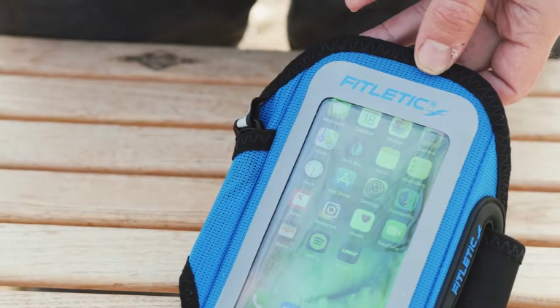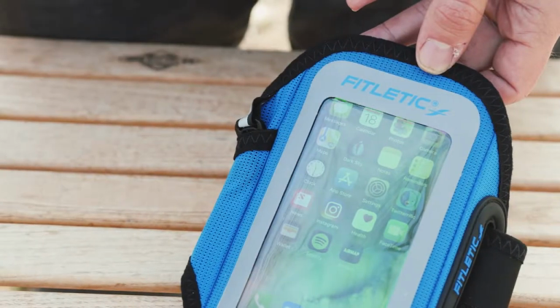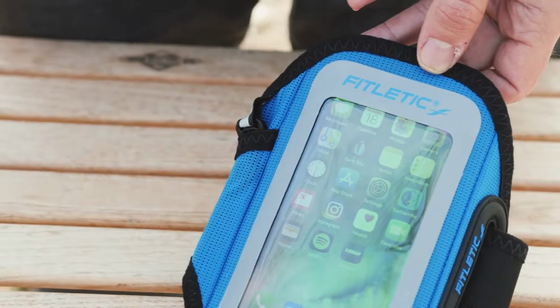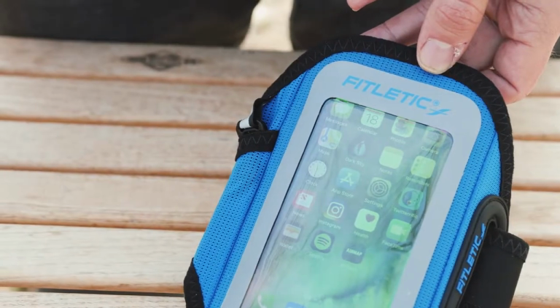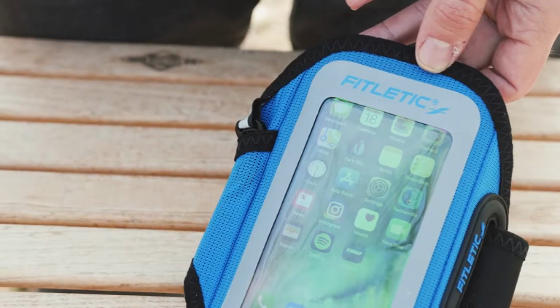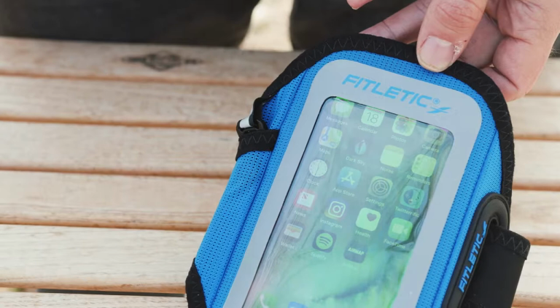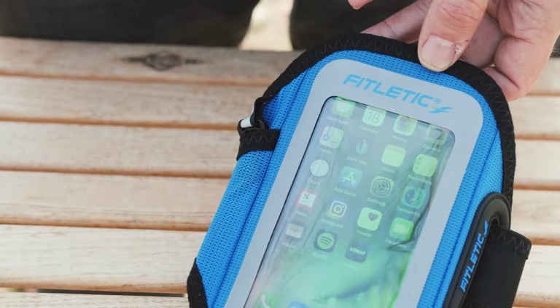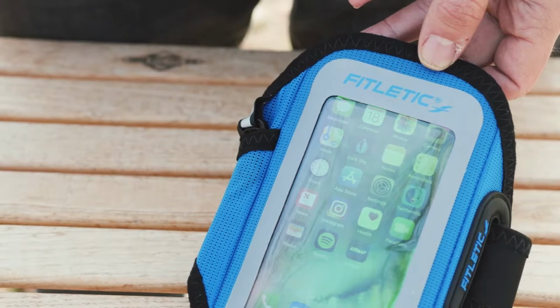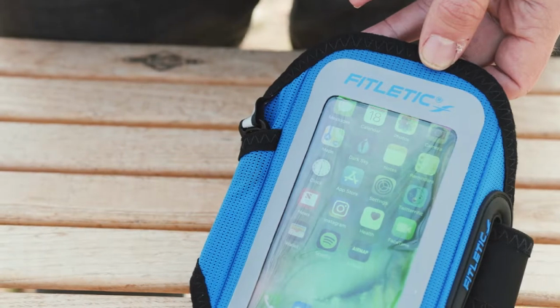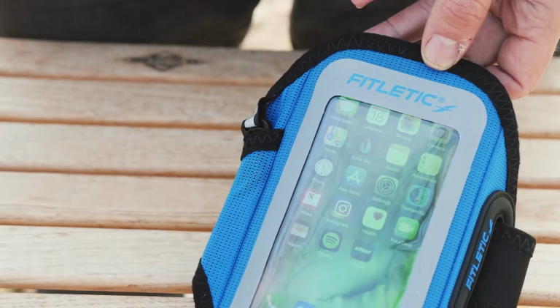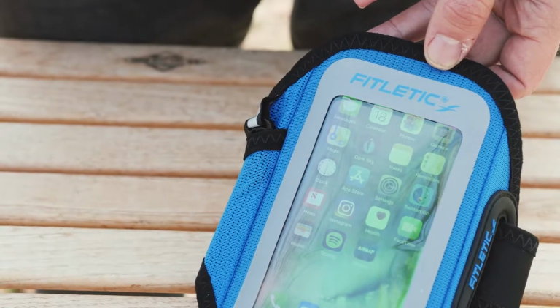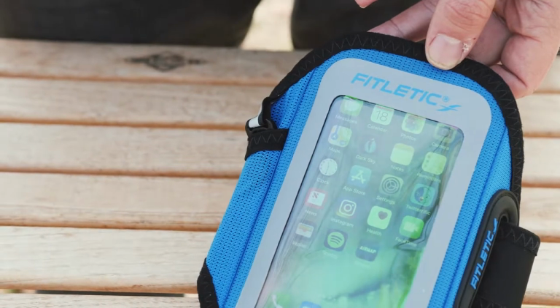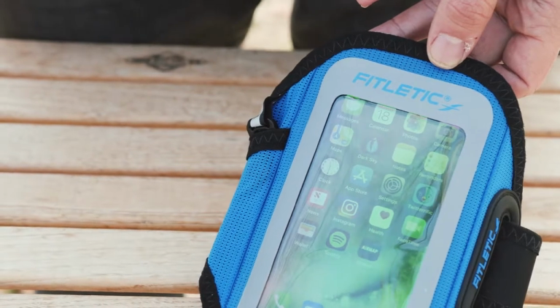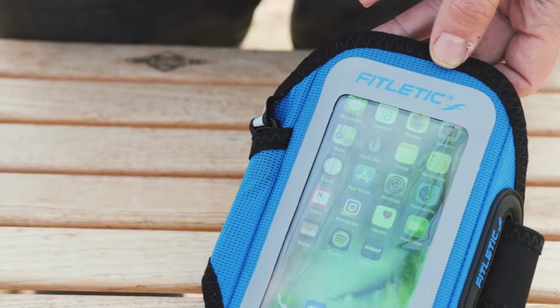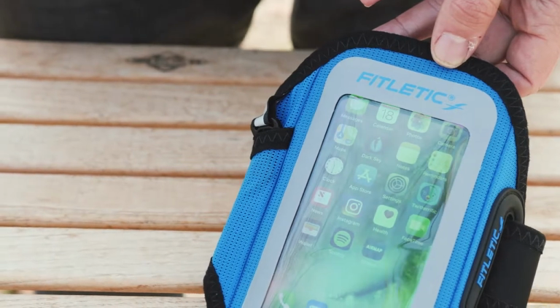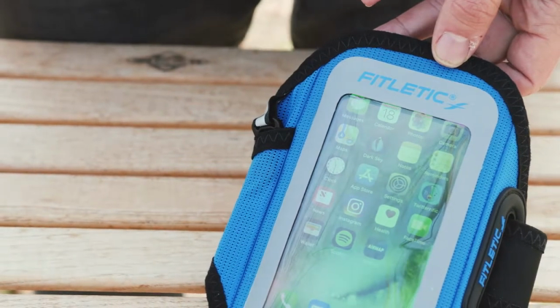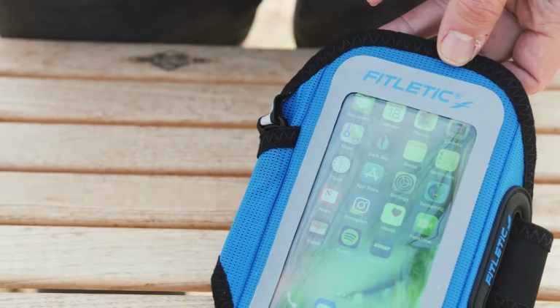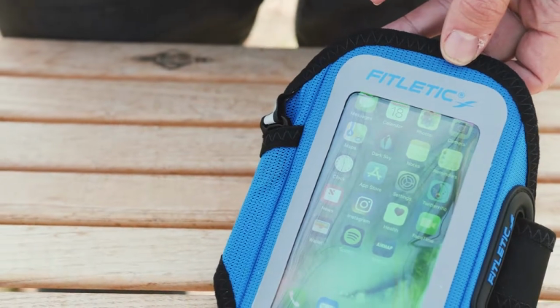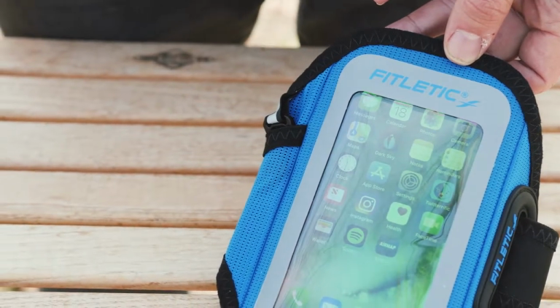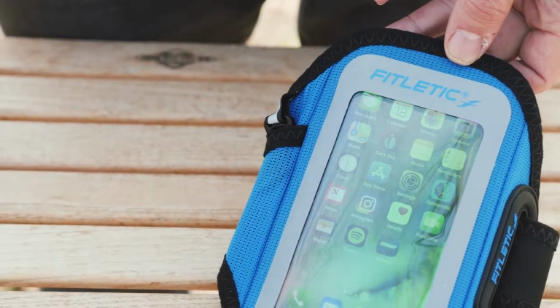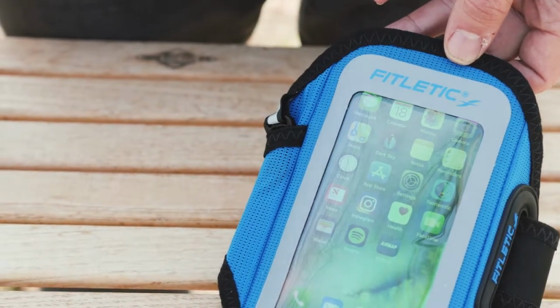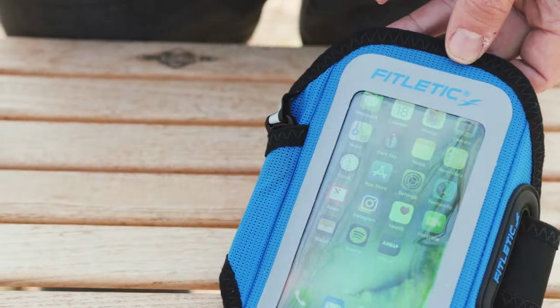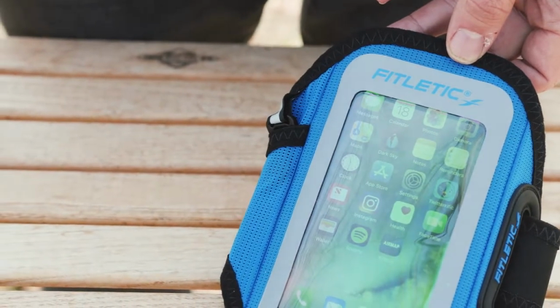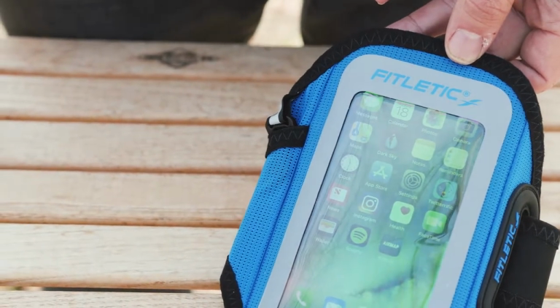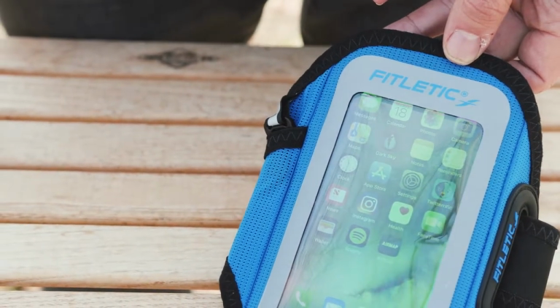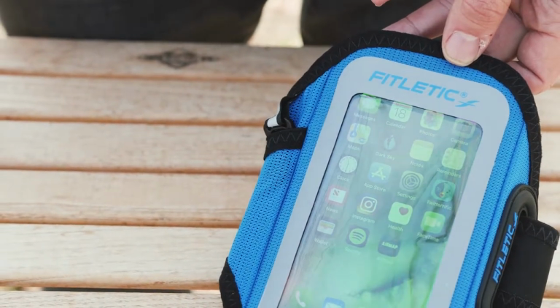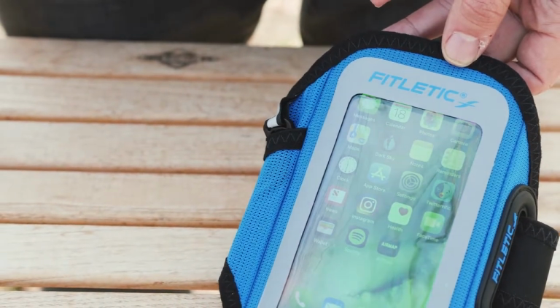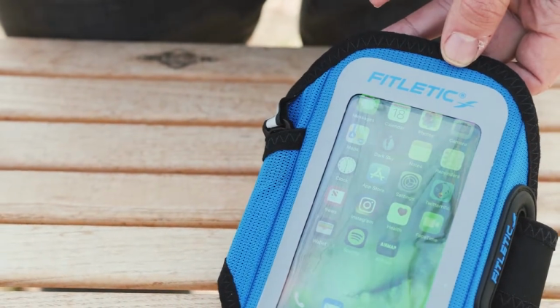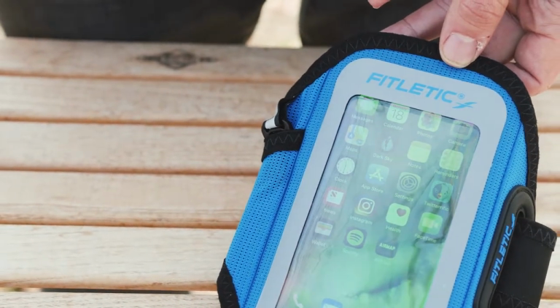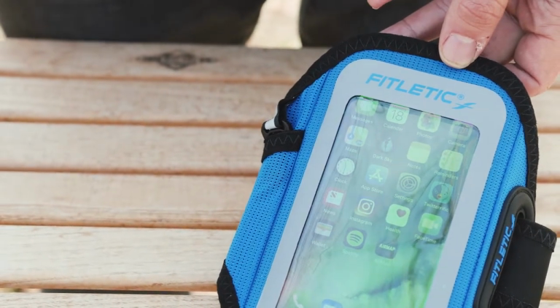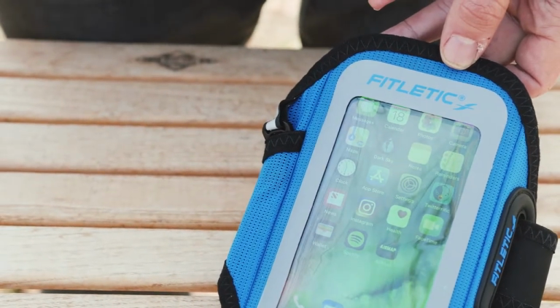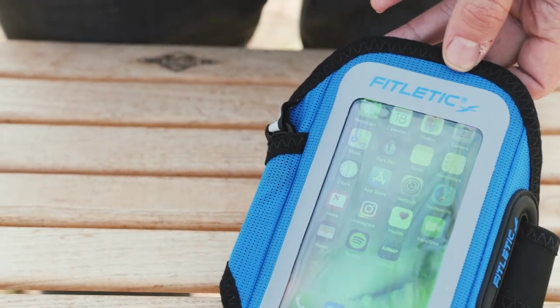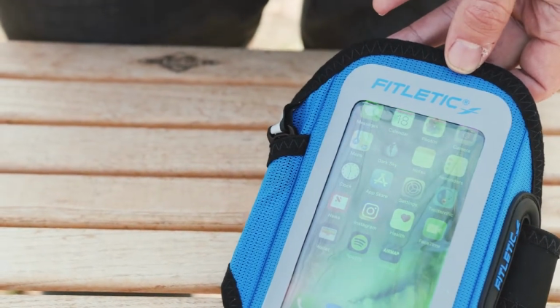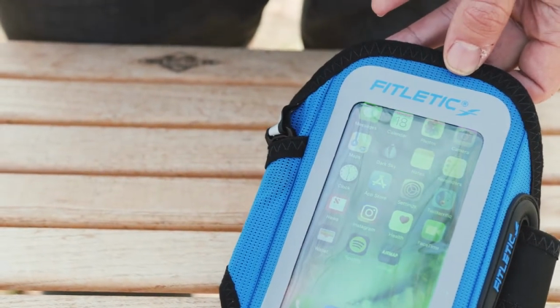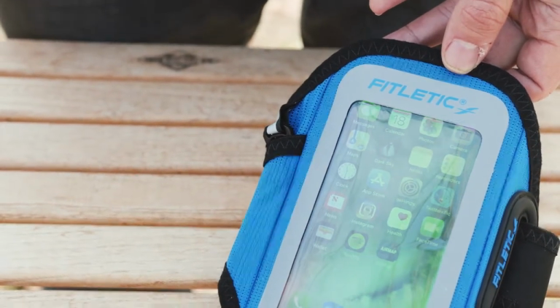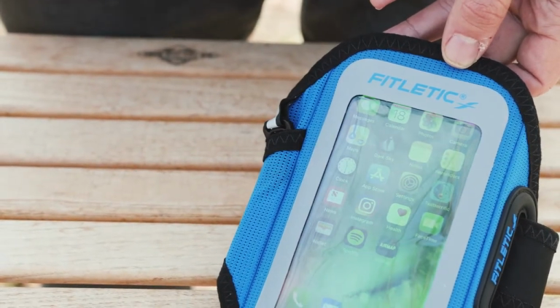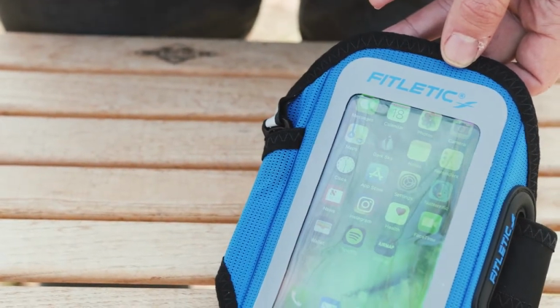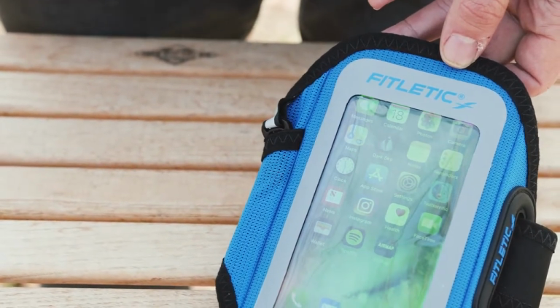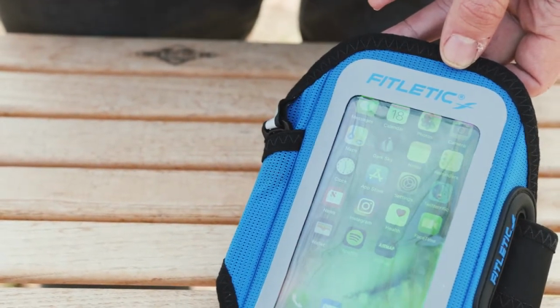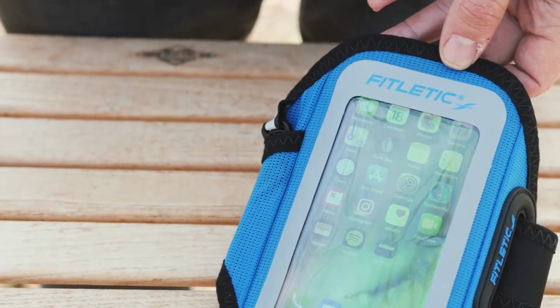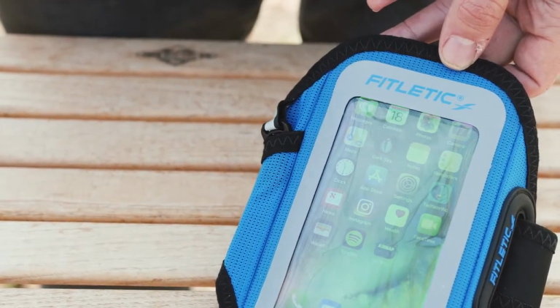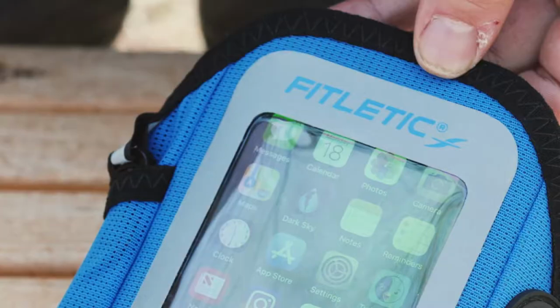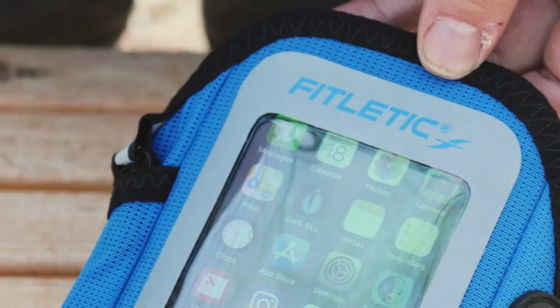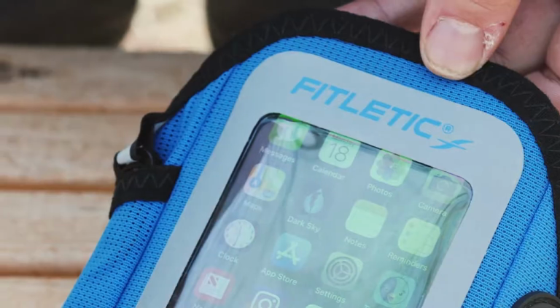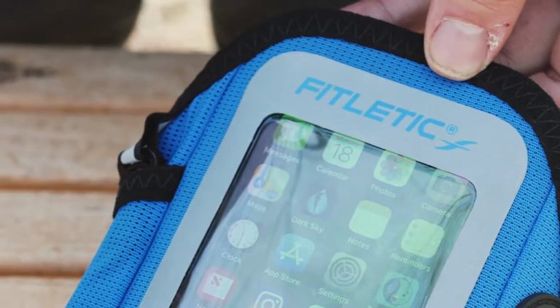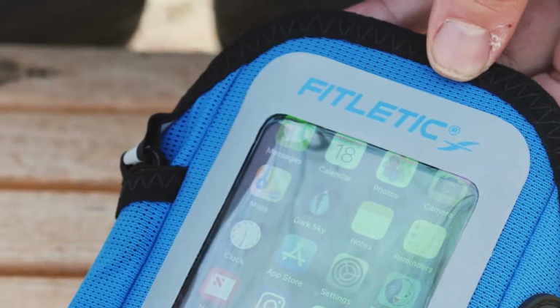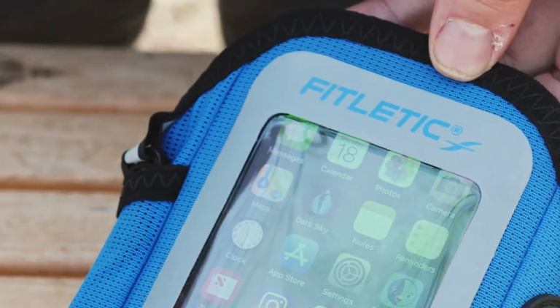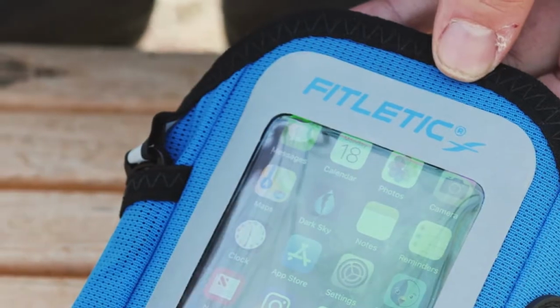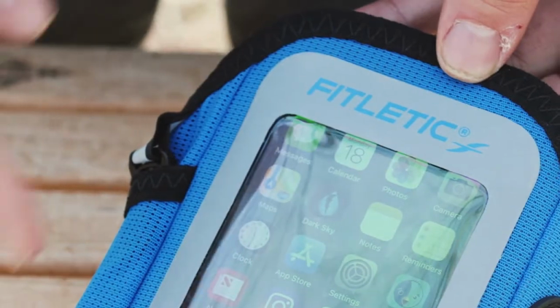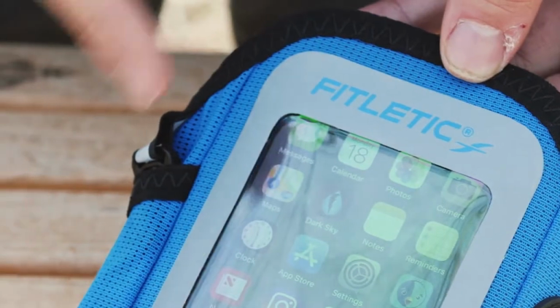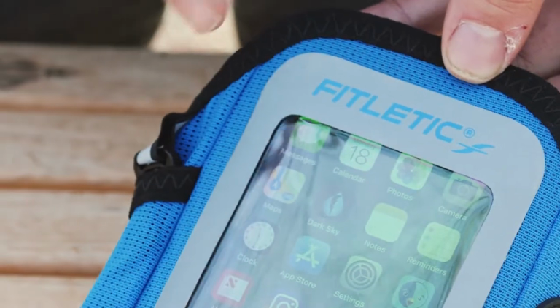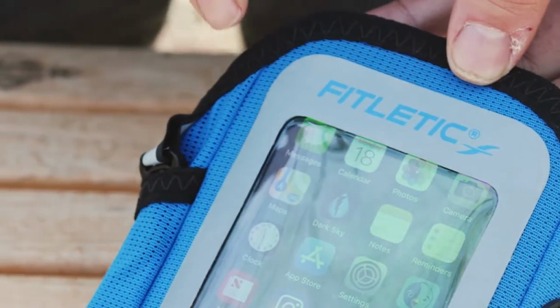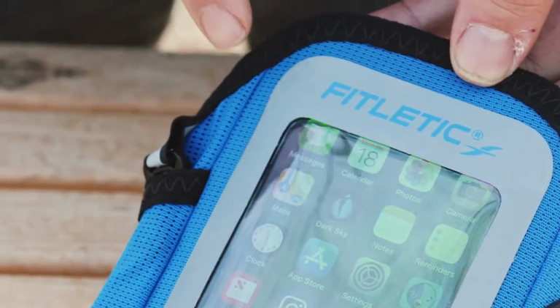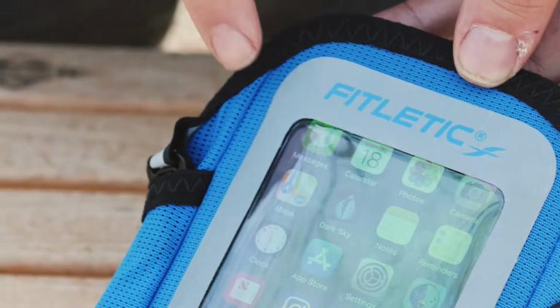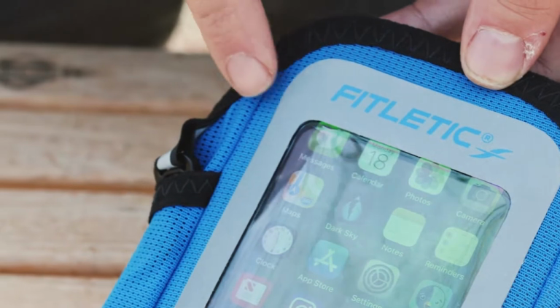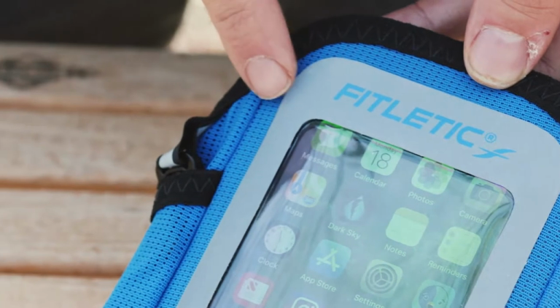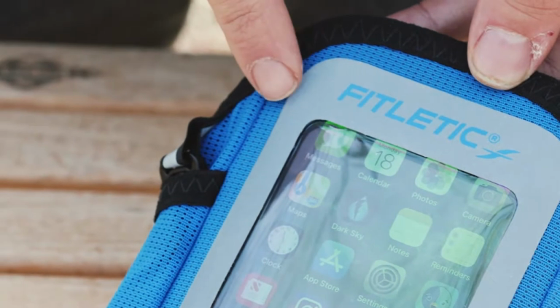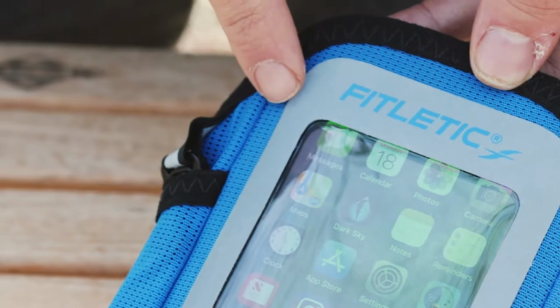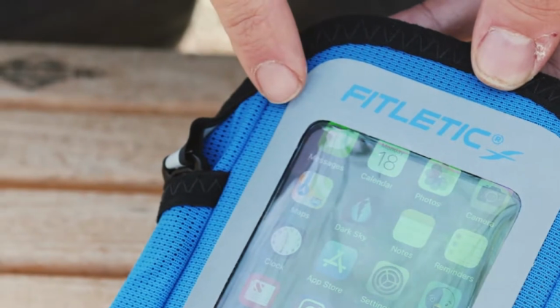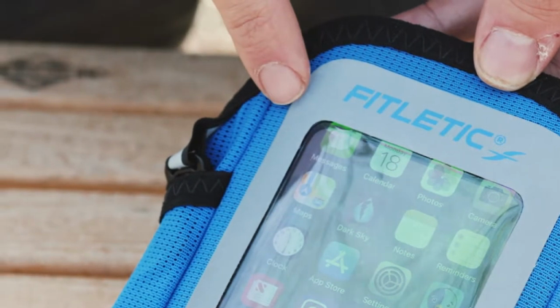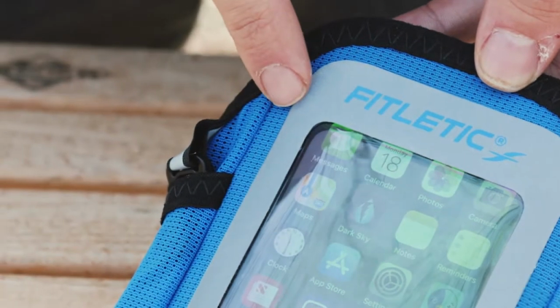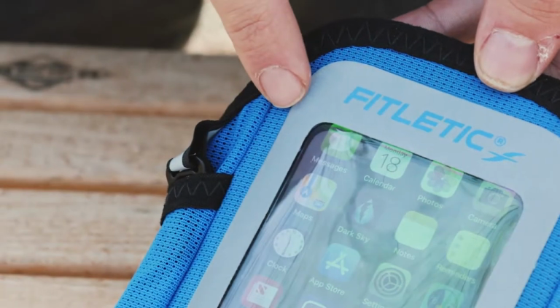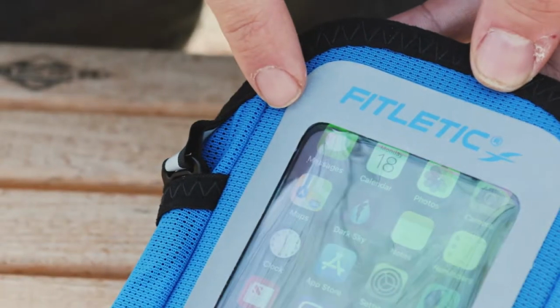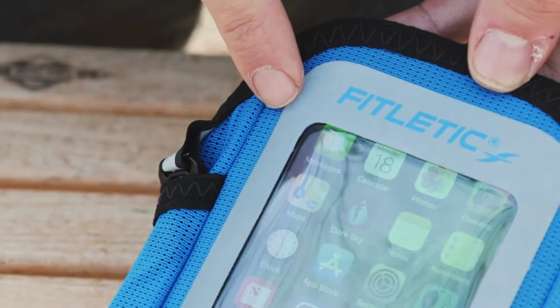Not only is the Surge super lightweight, but it's crafted from high-tech breathable material and features a reflective panel designed for low-light activities.